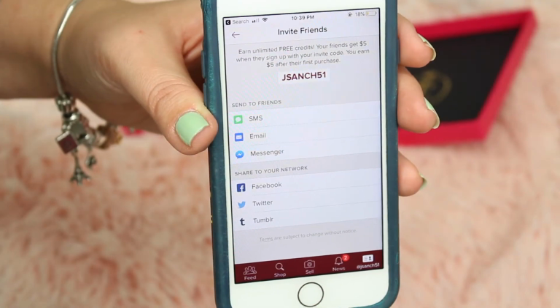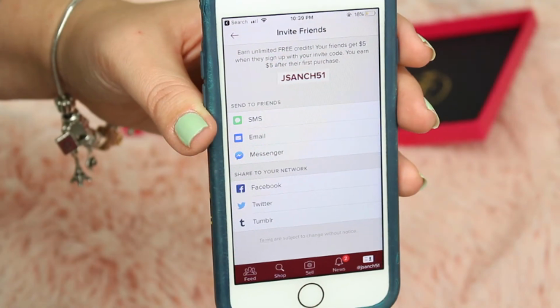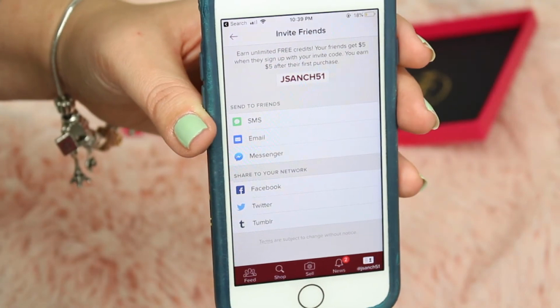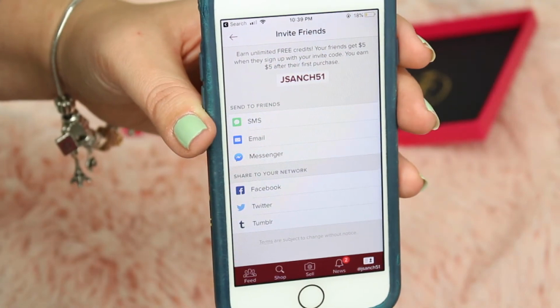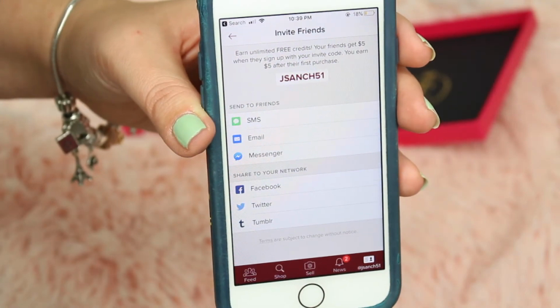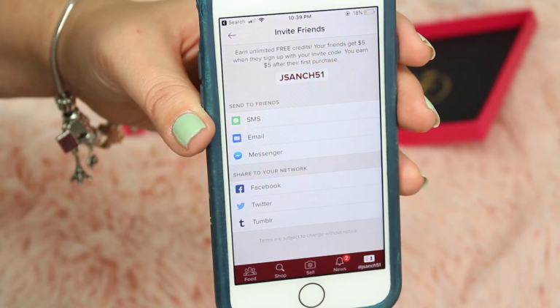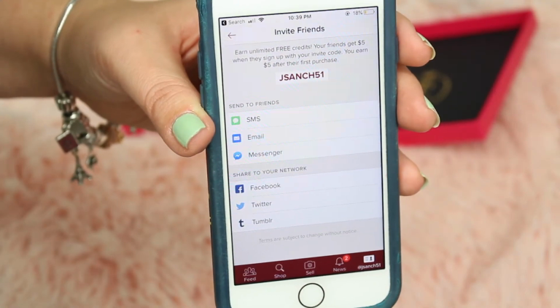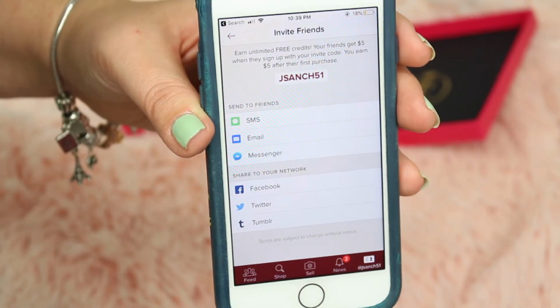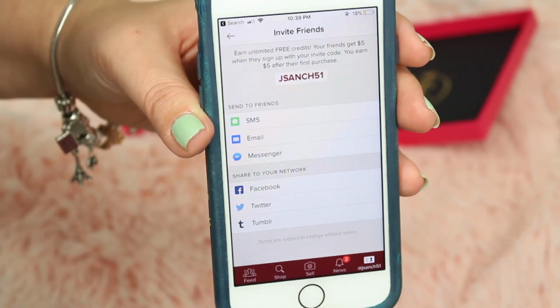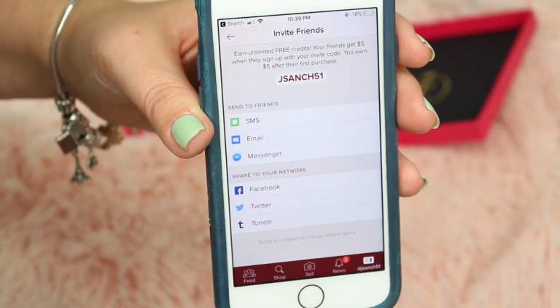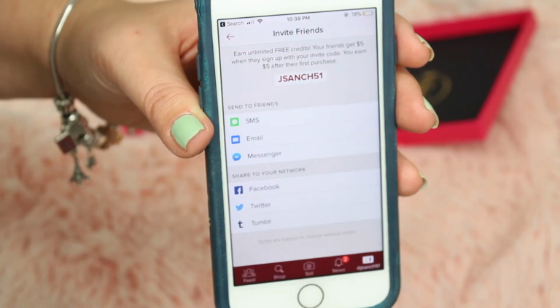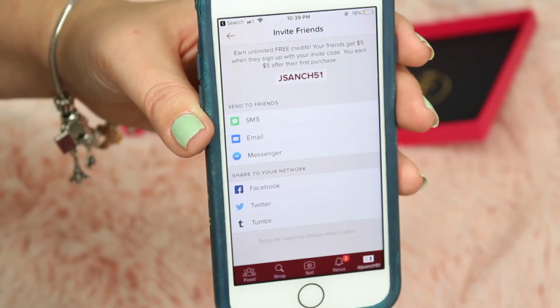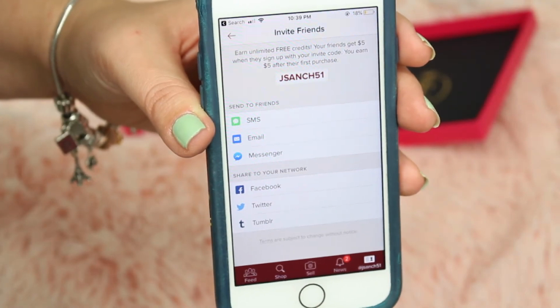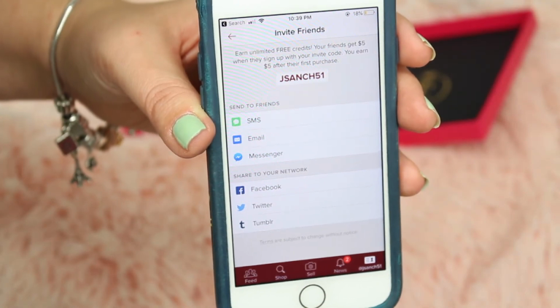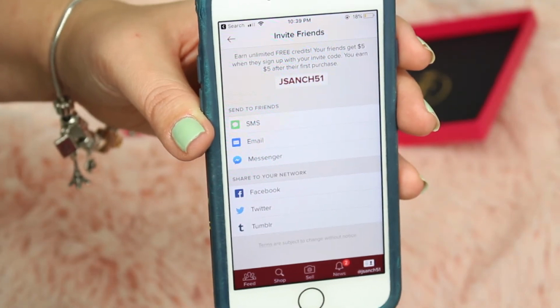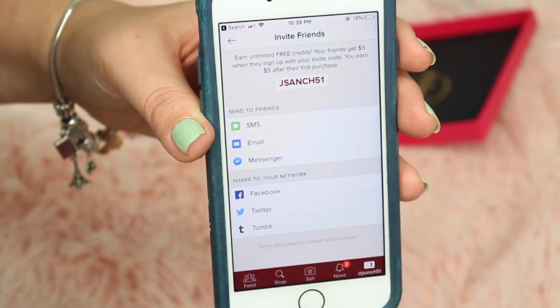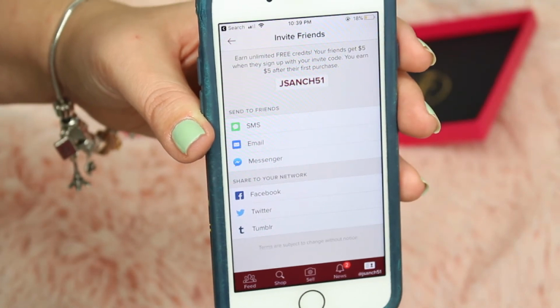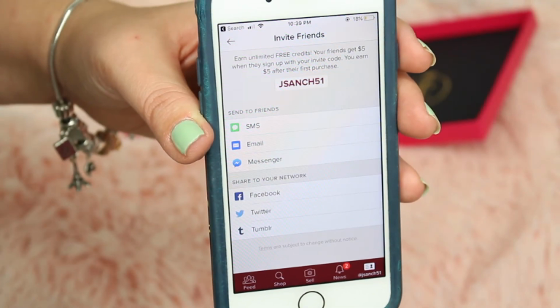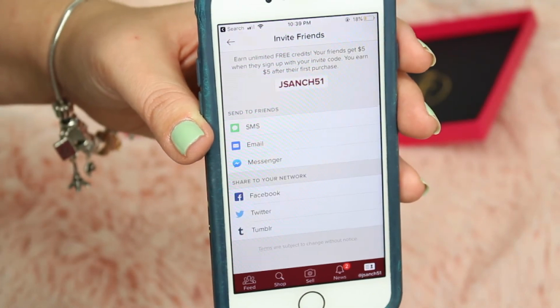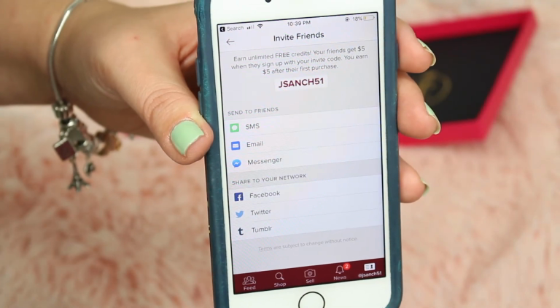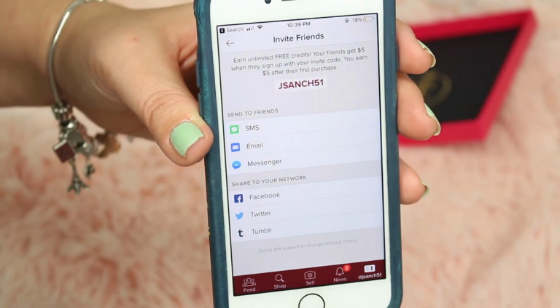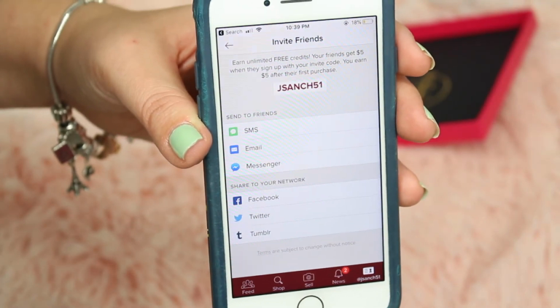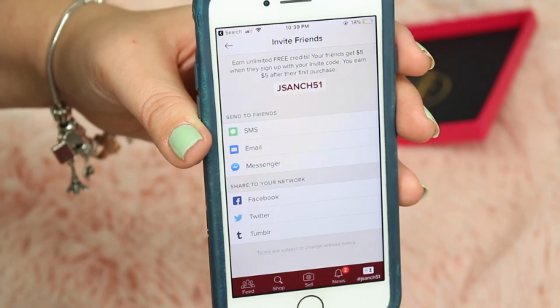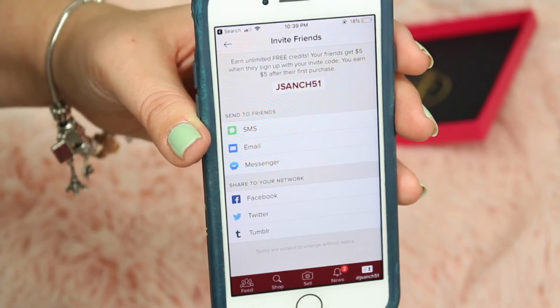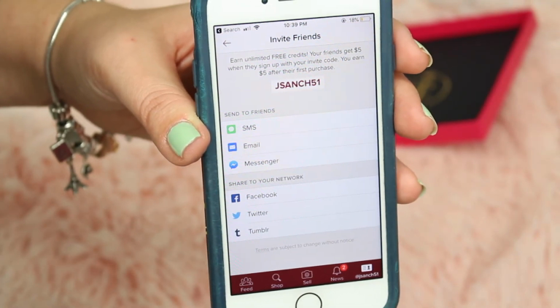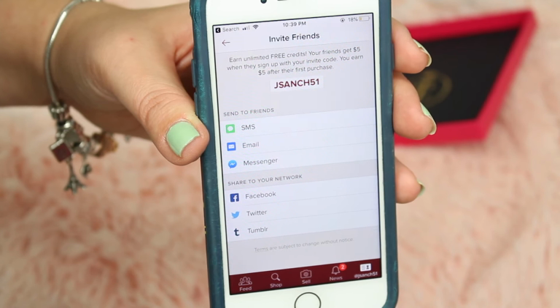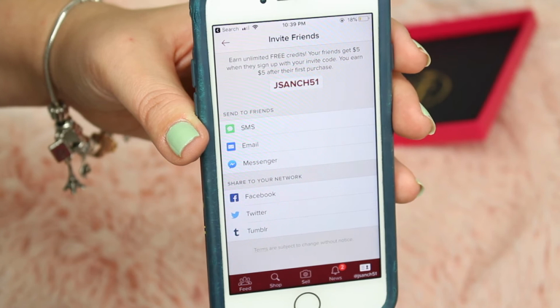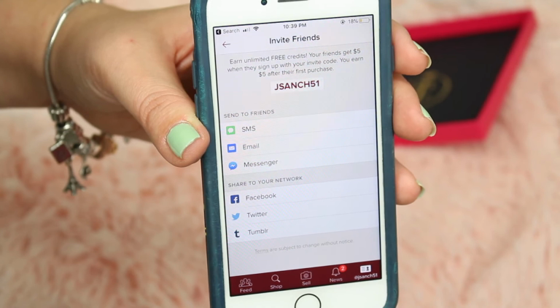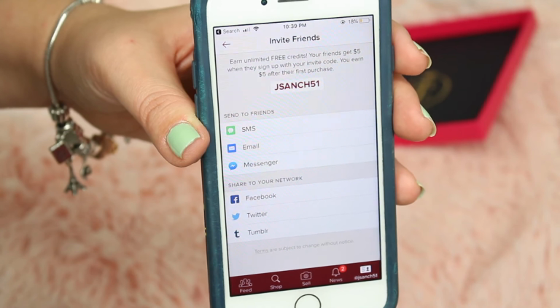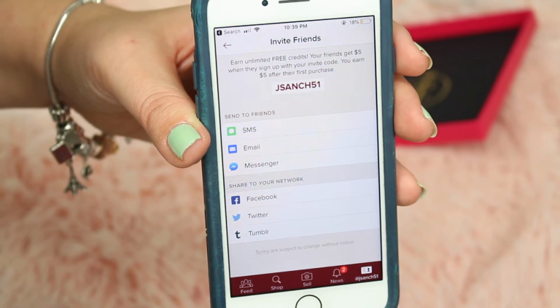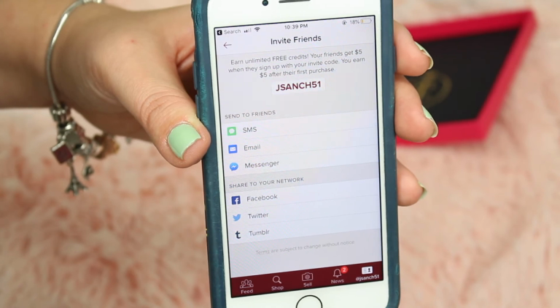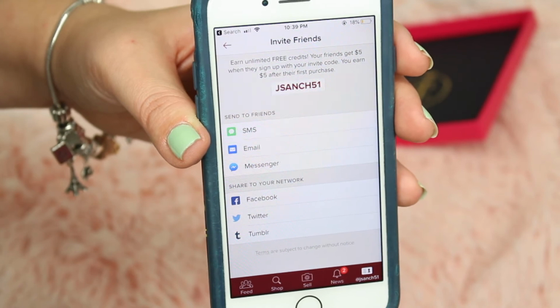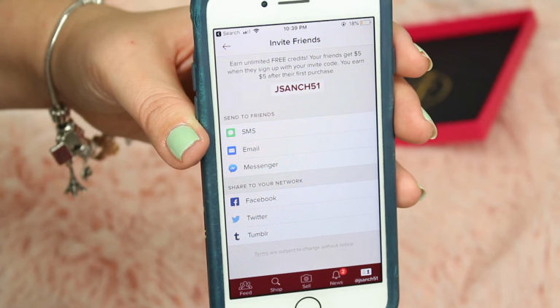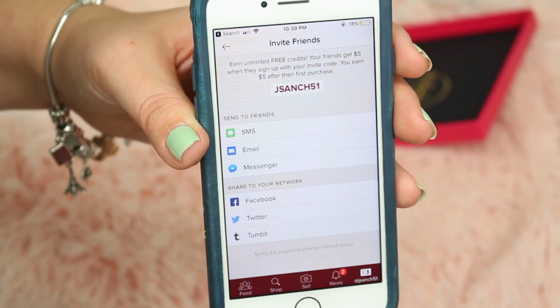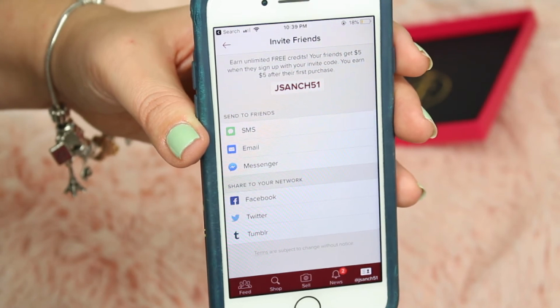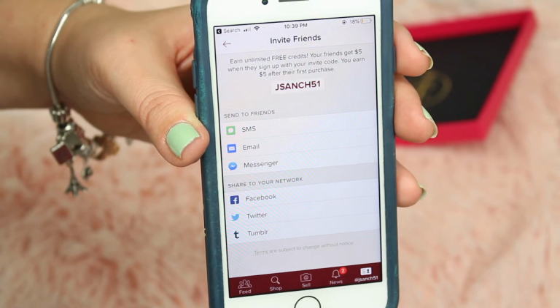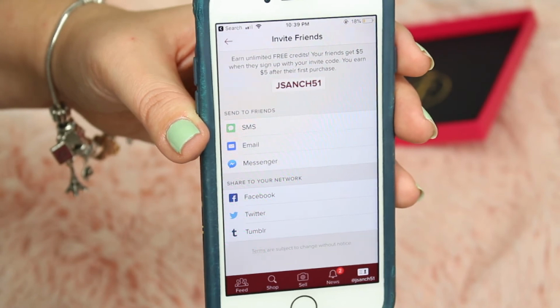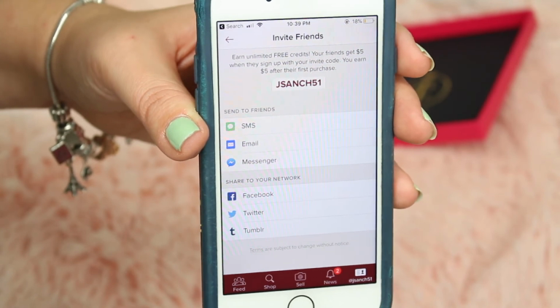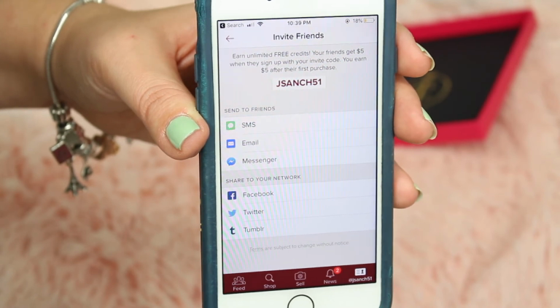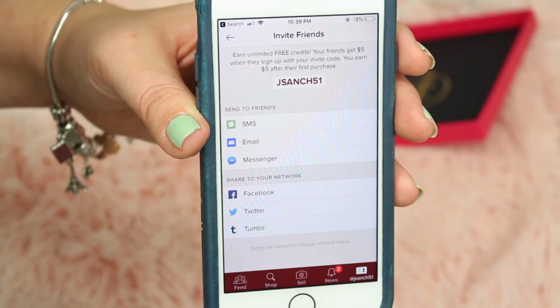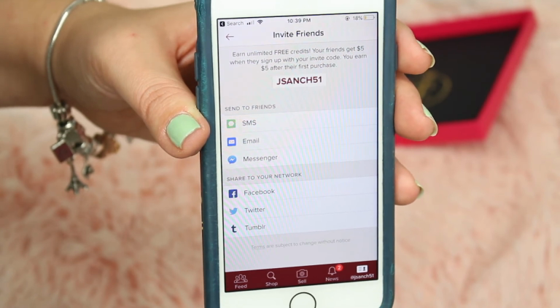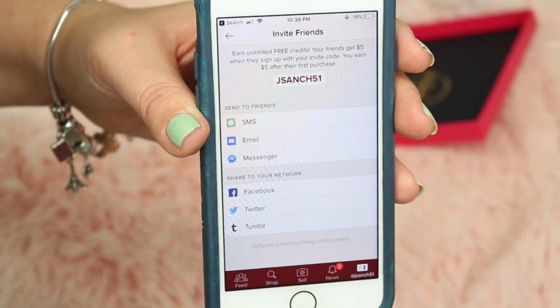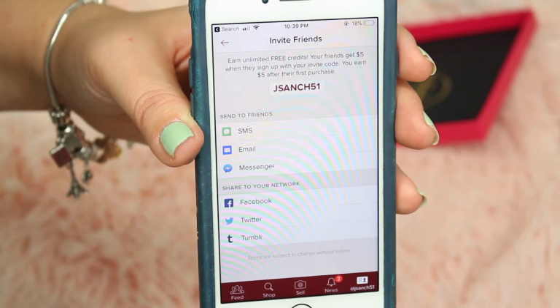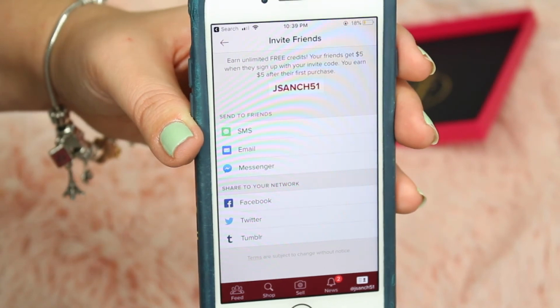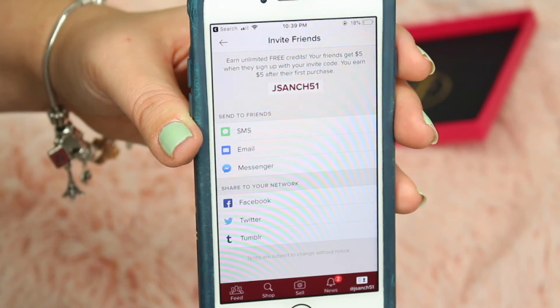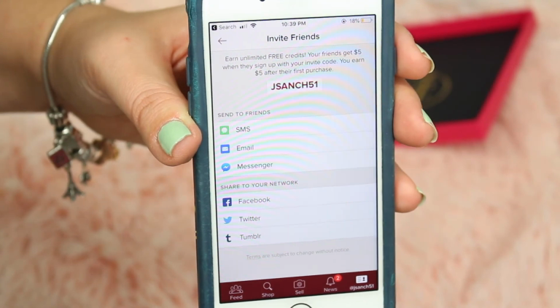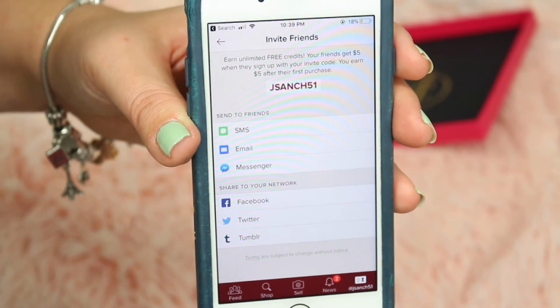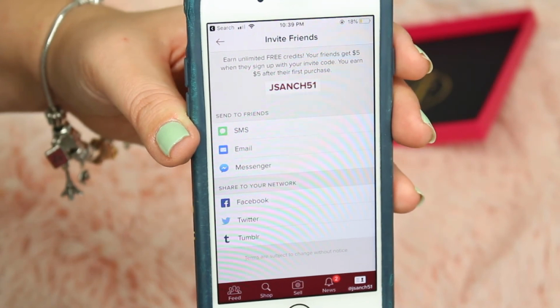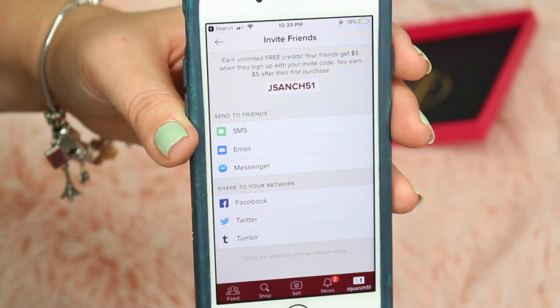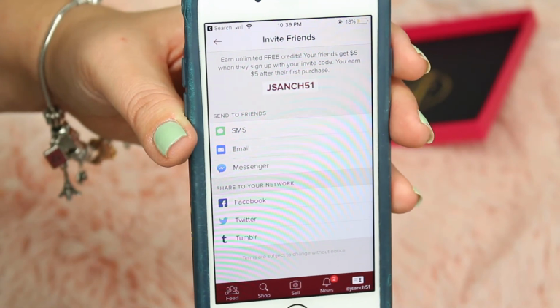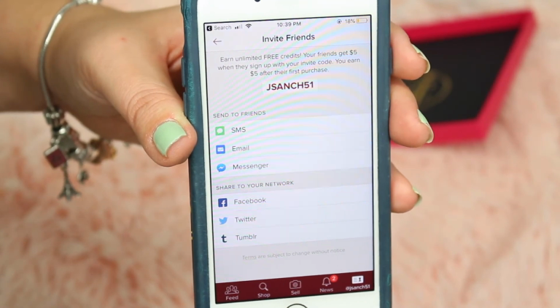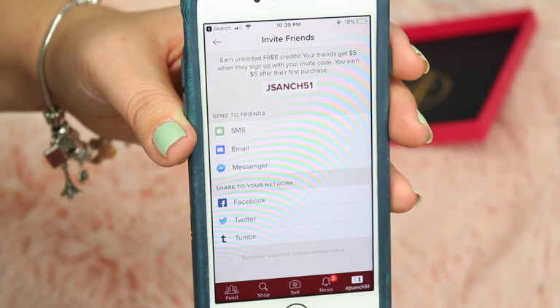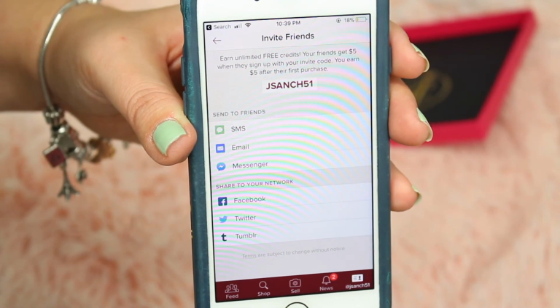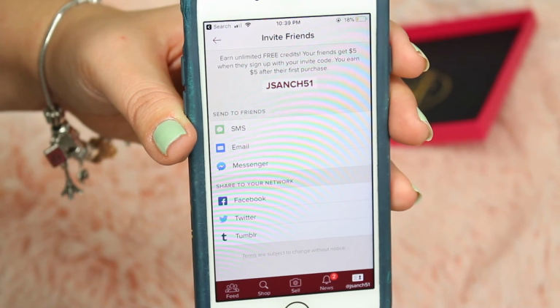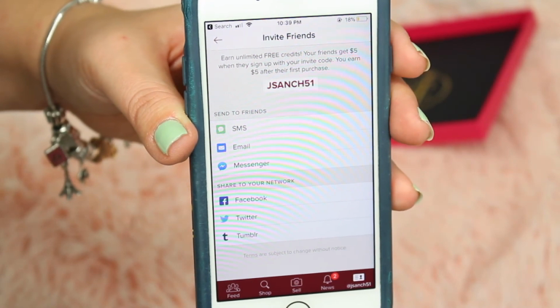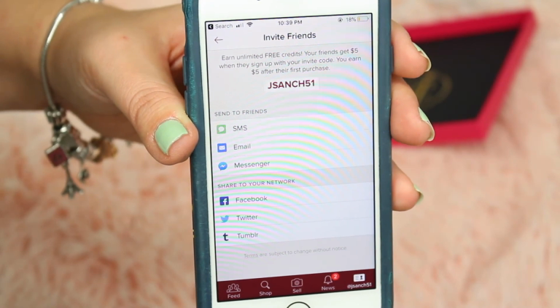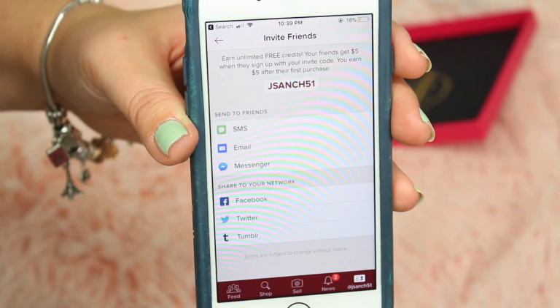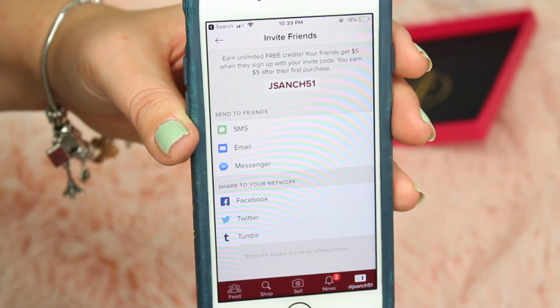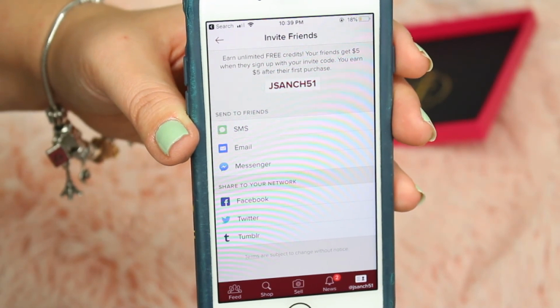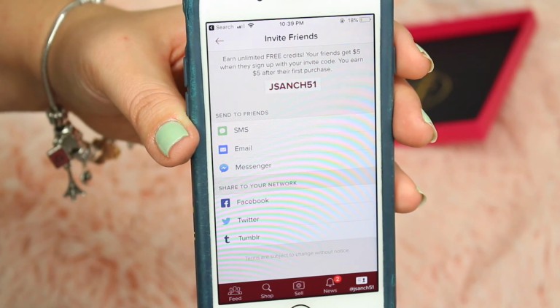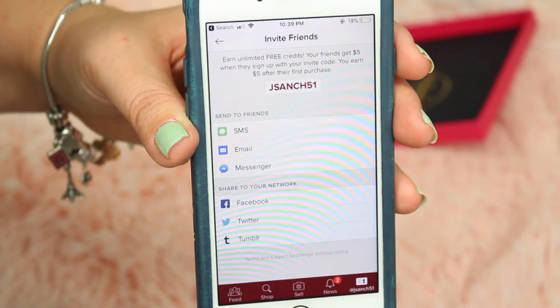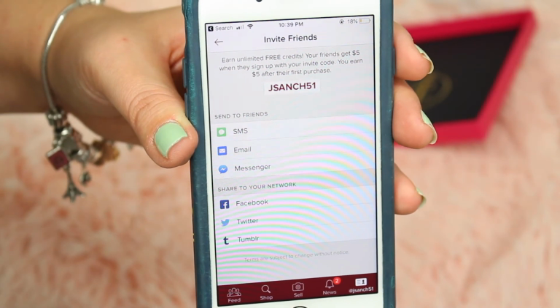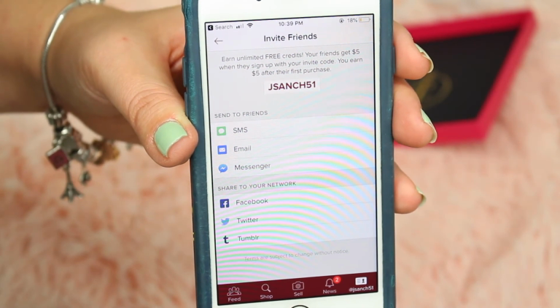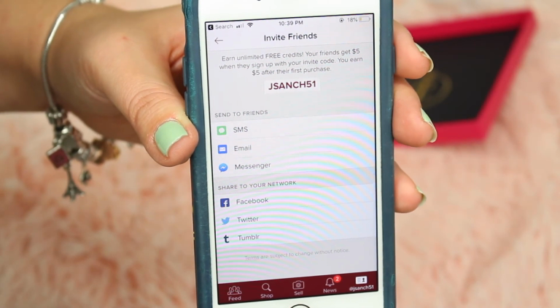Also, you can use this code to get $5 when you sign up for Poshmark, and I will also receive $5 as well.